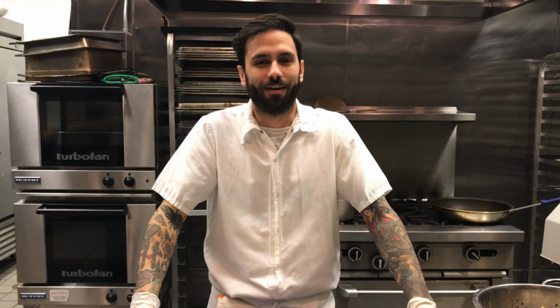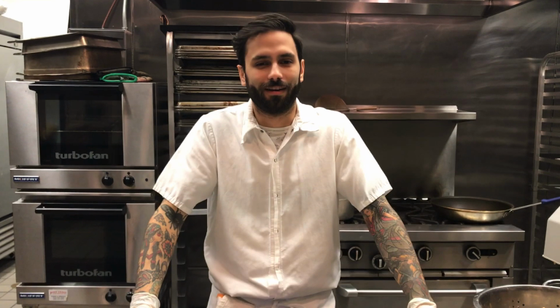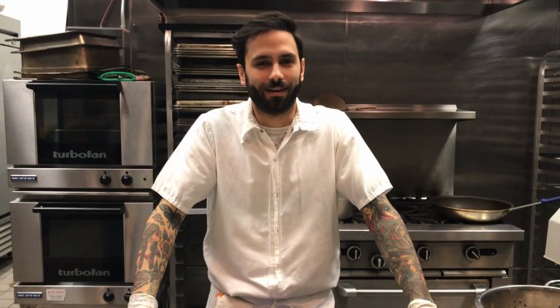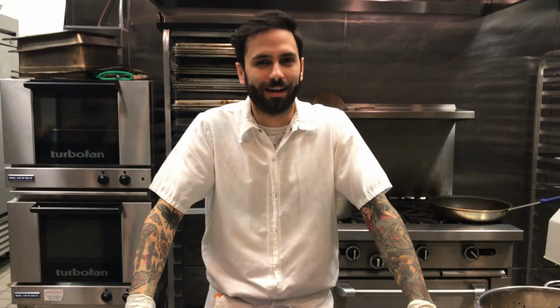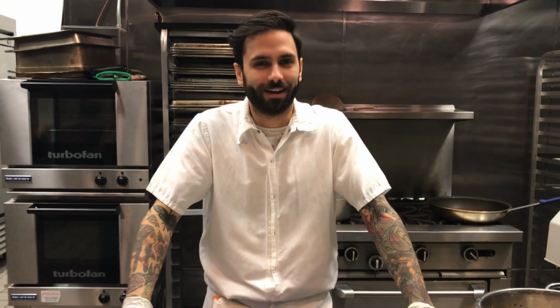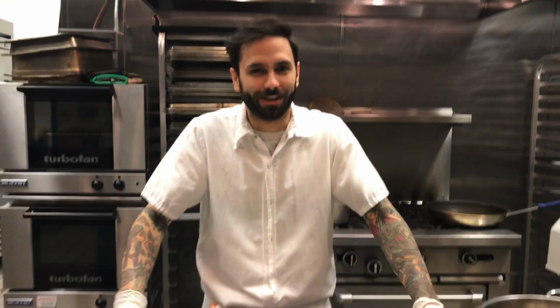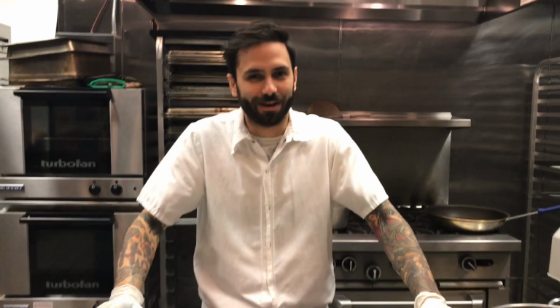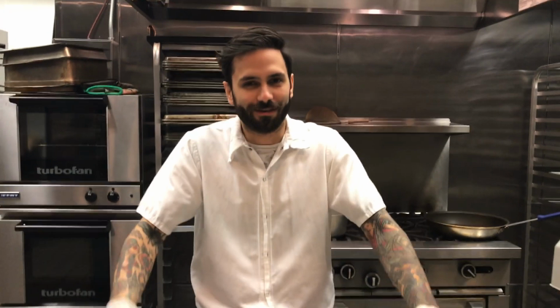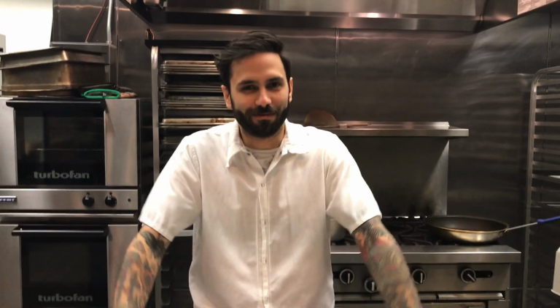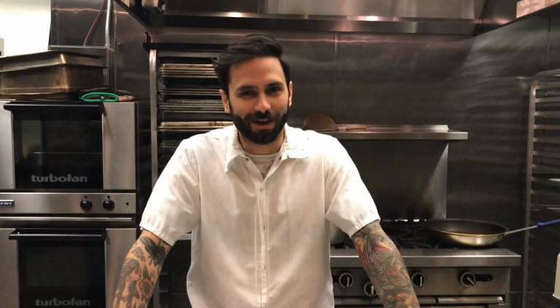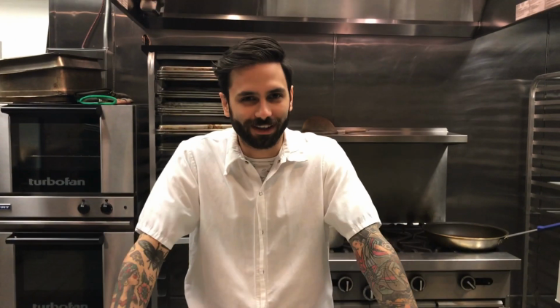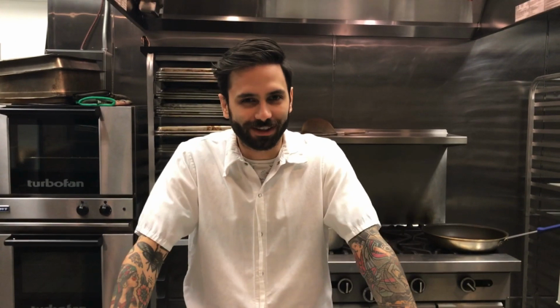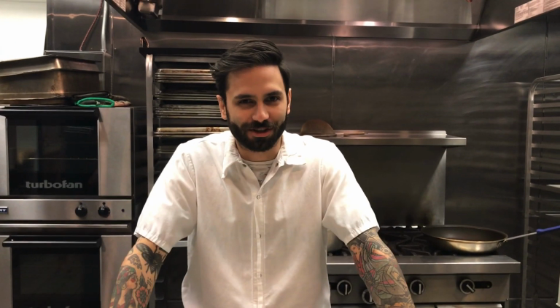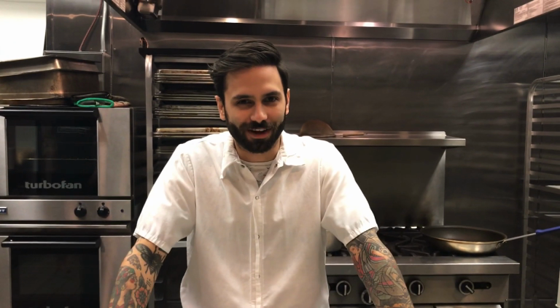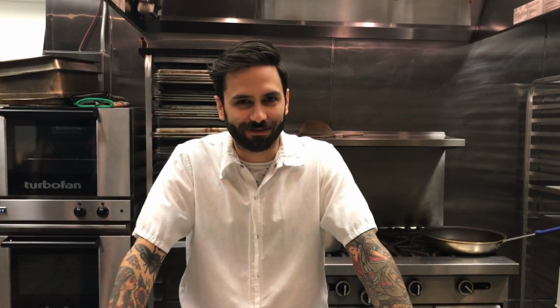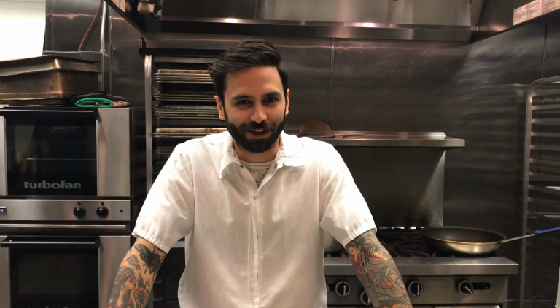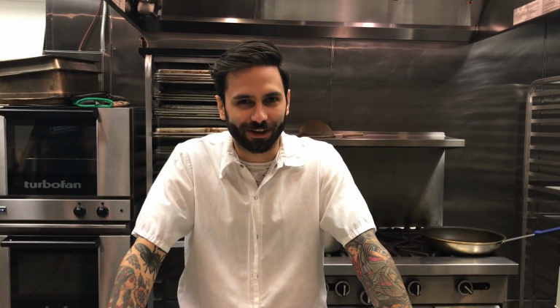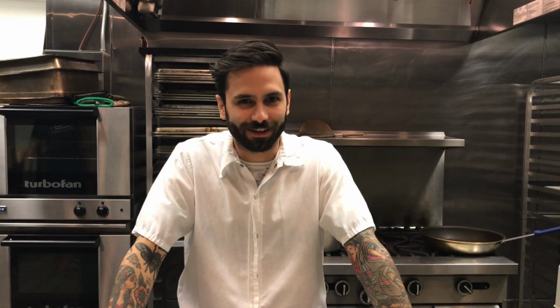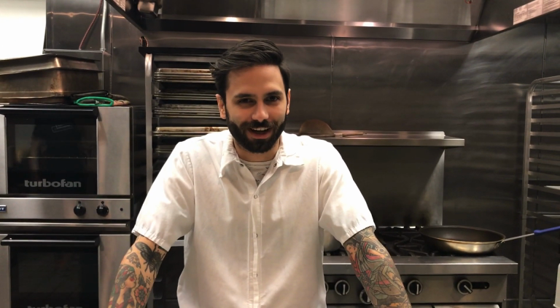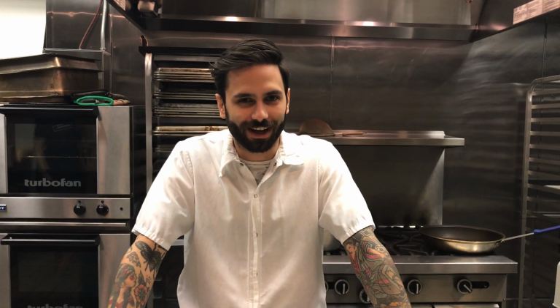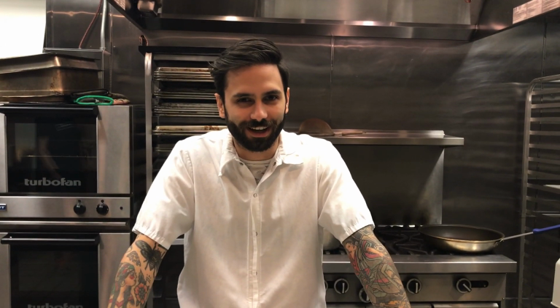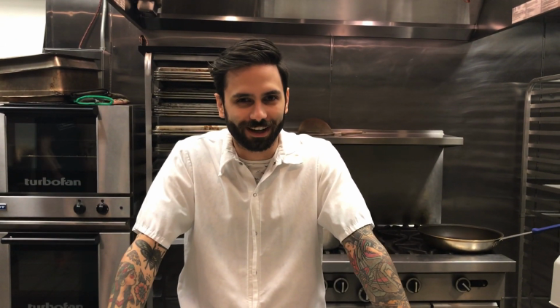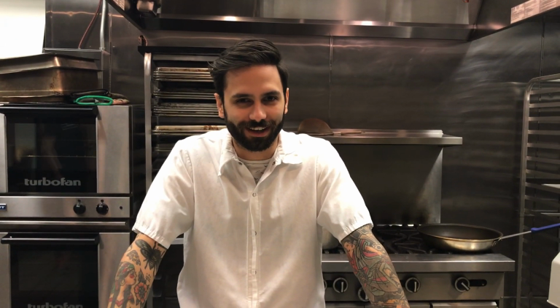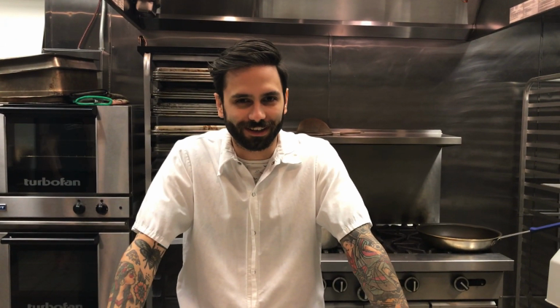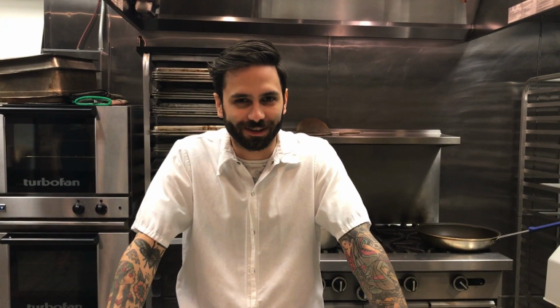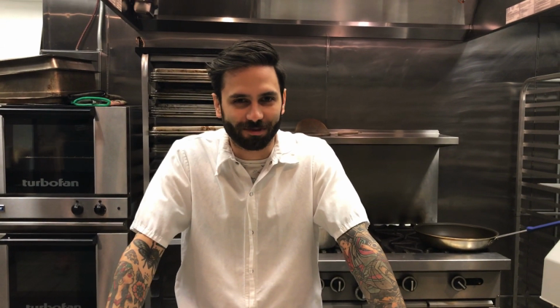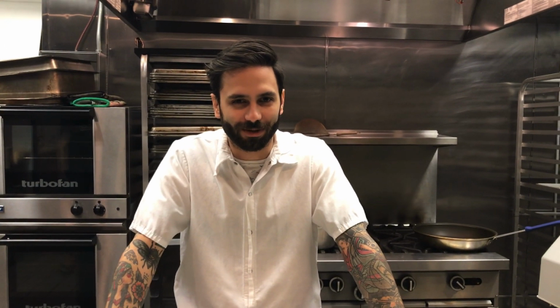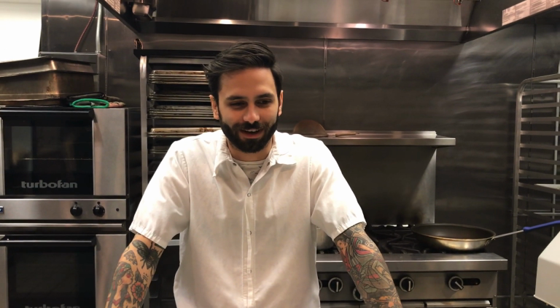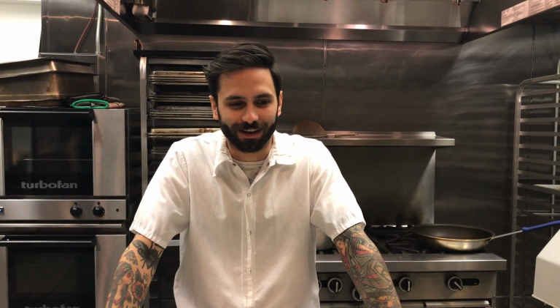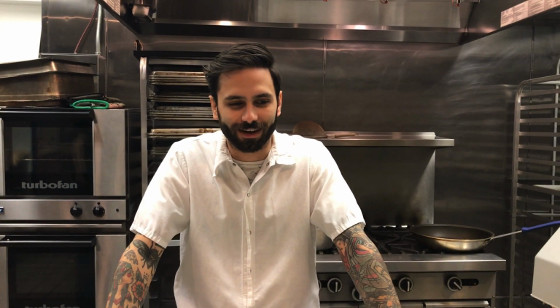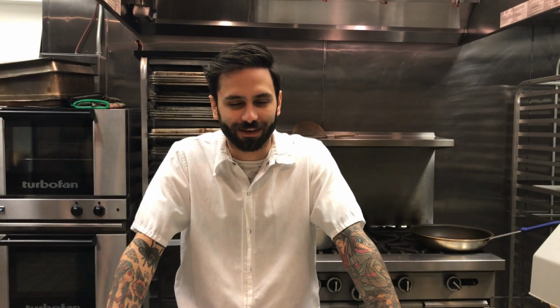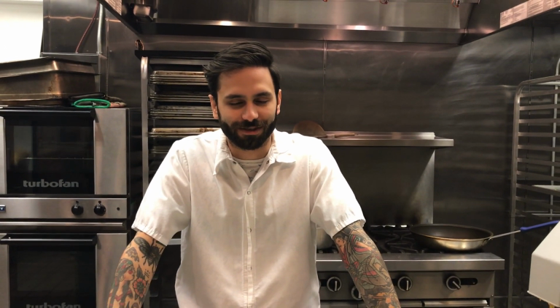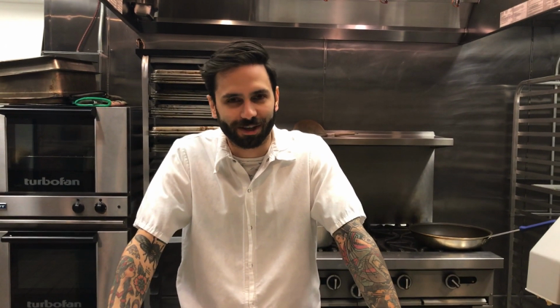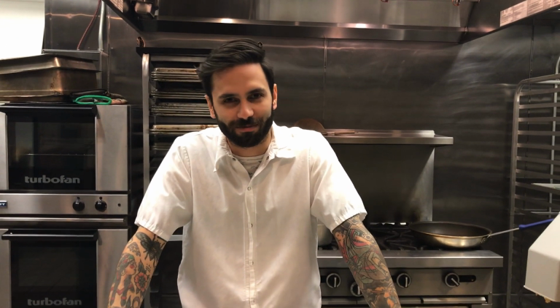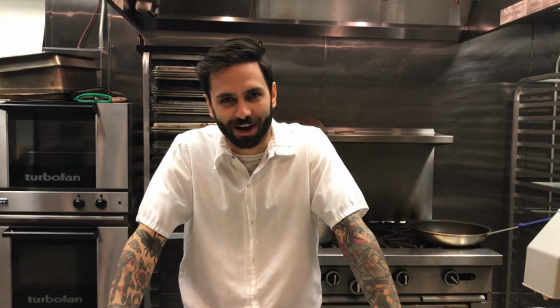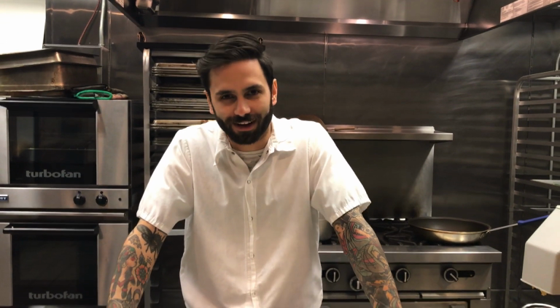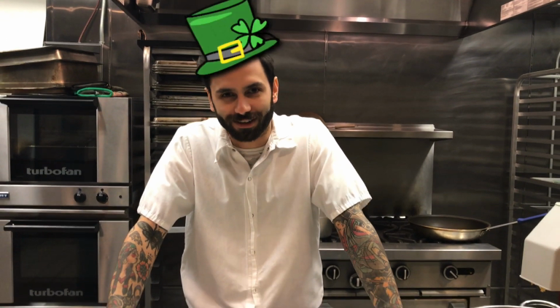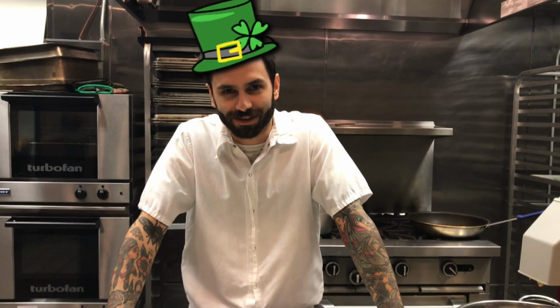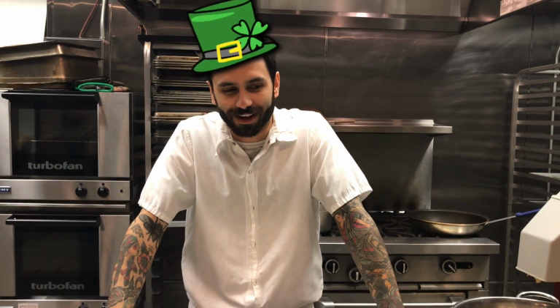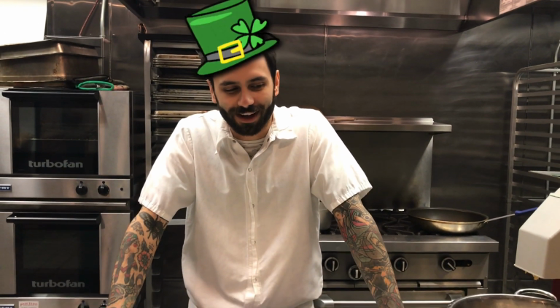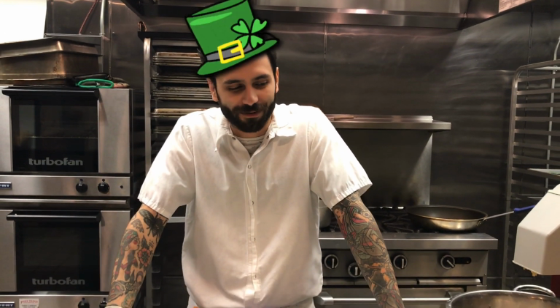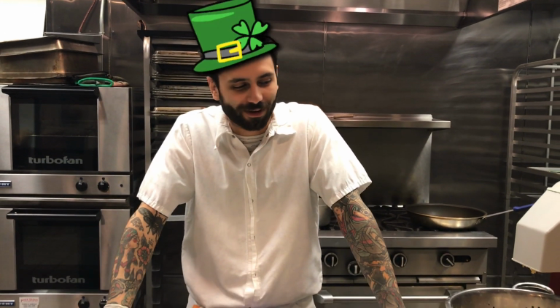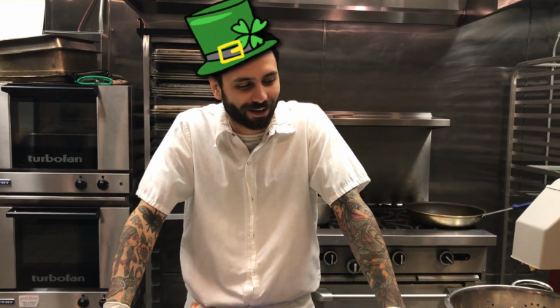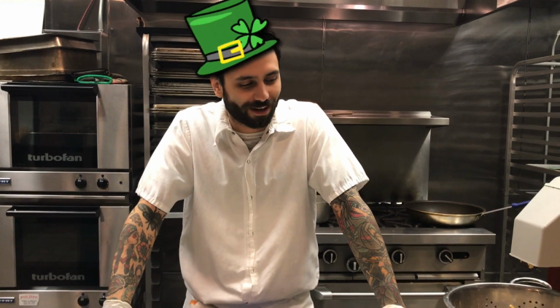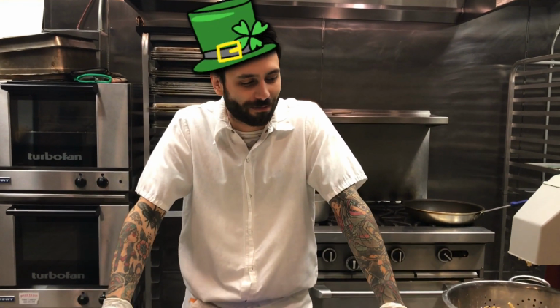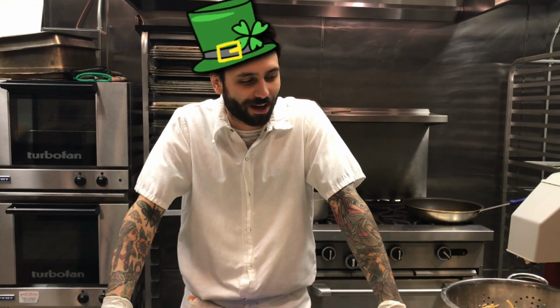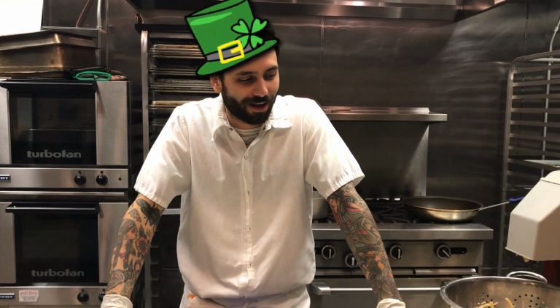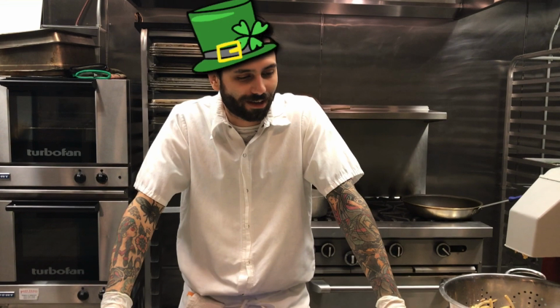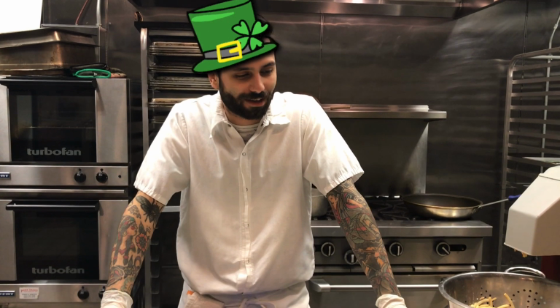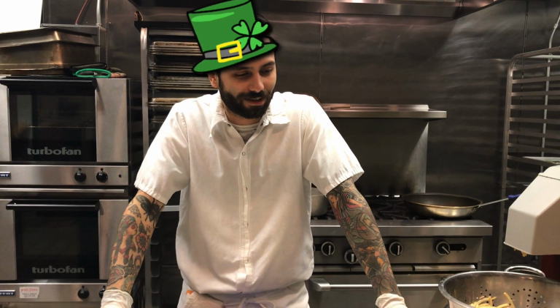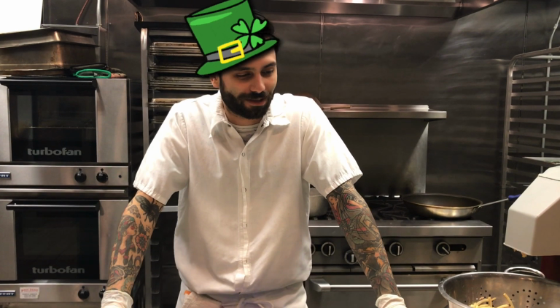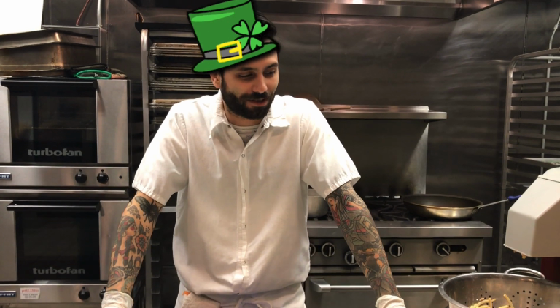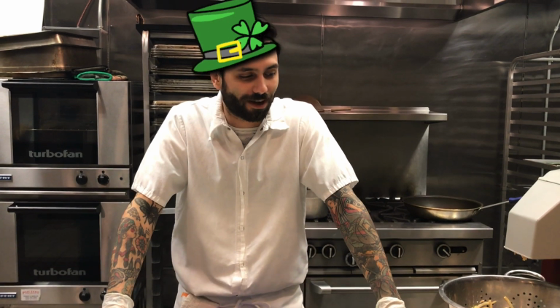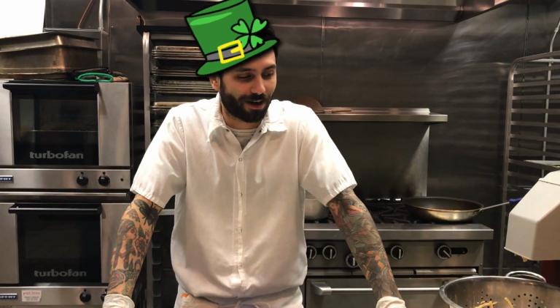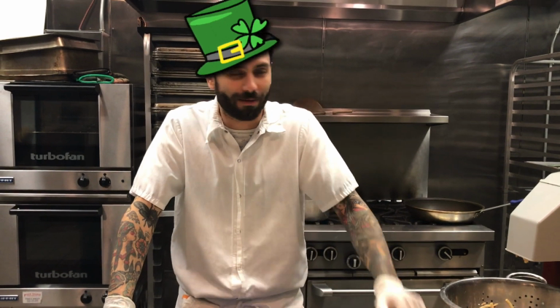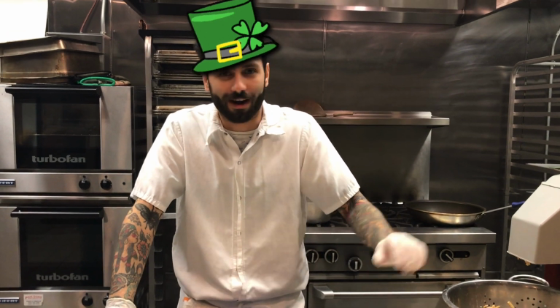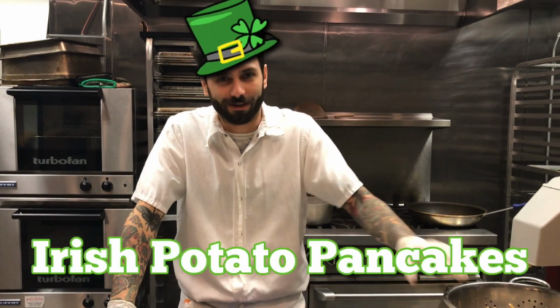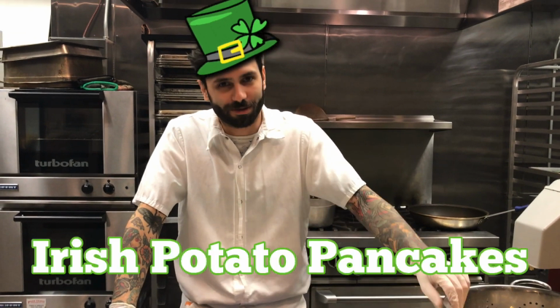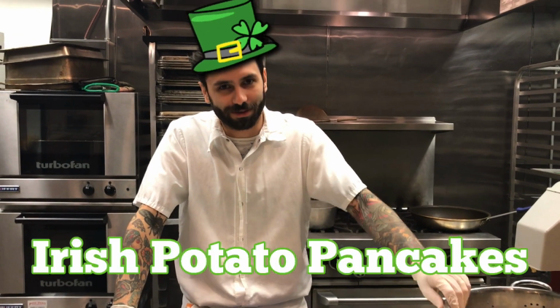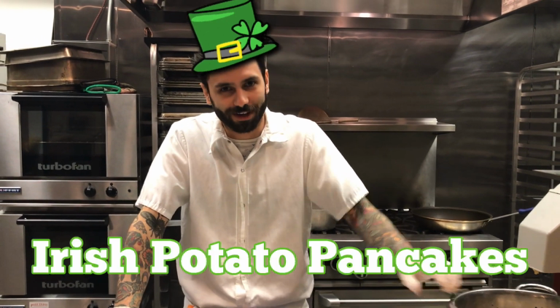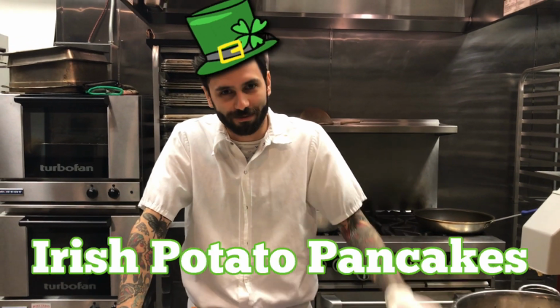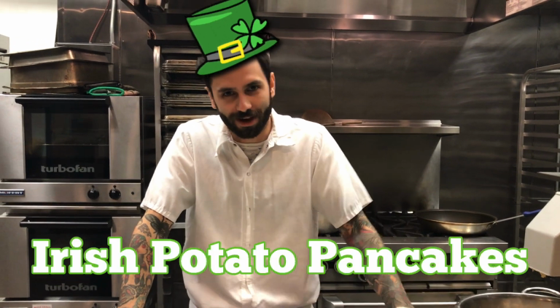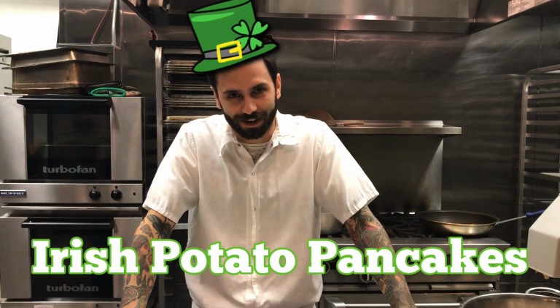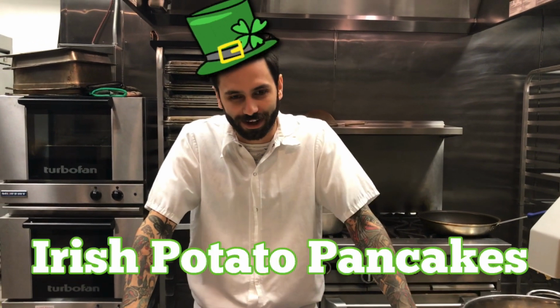Alright, hello everybody! It's Chef Joe today, and in the spirit of St. Patrick's Day, we're going to make some Irish potato pancakes.